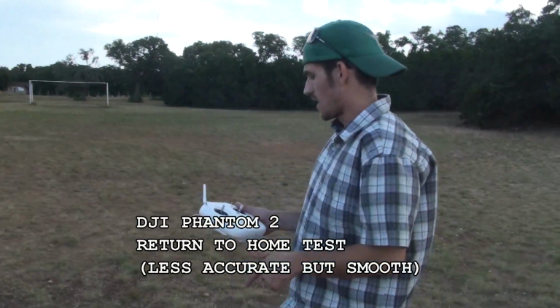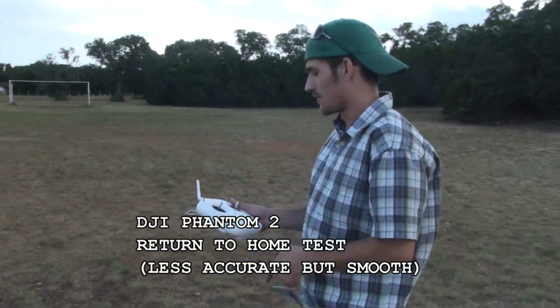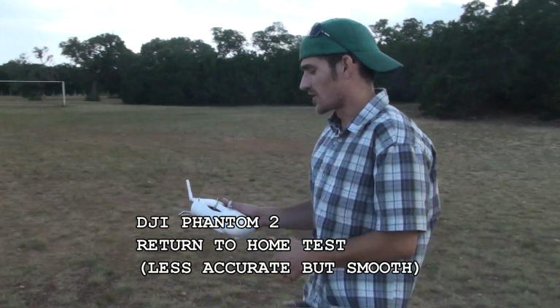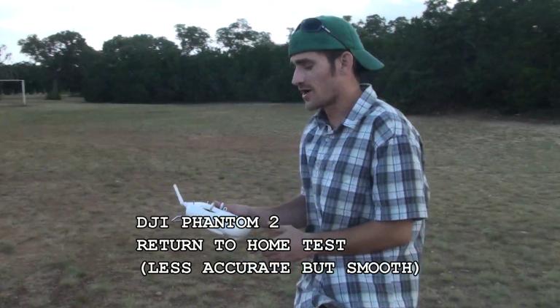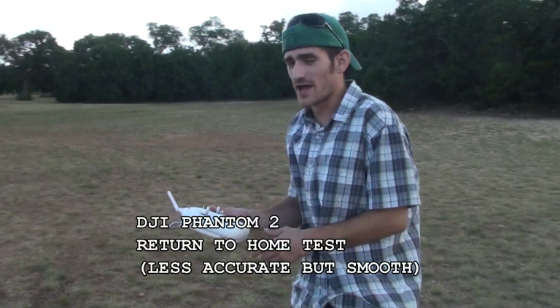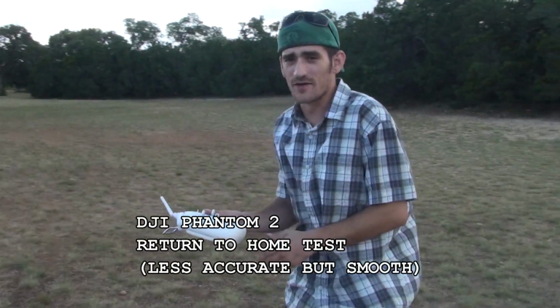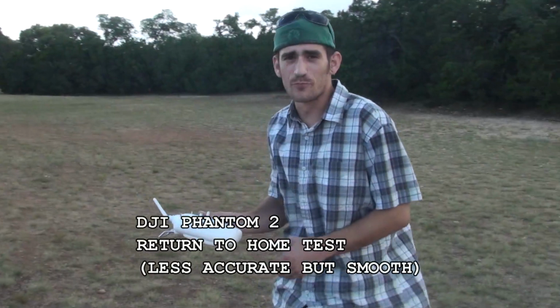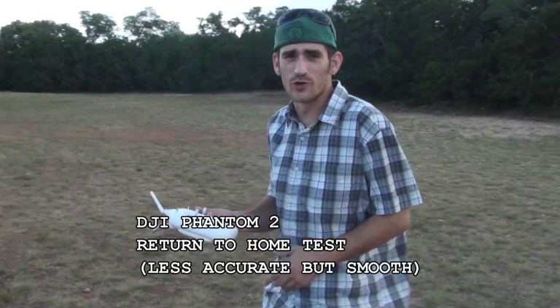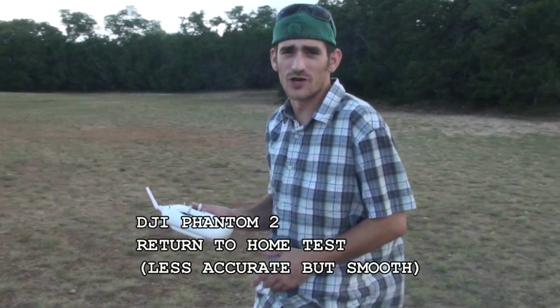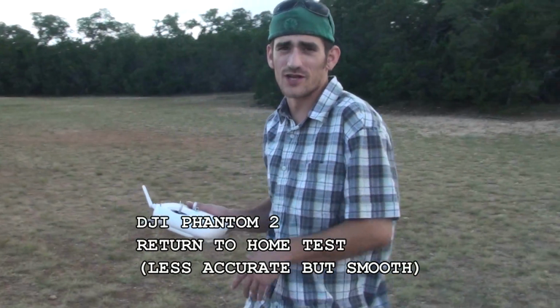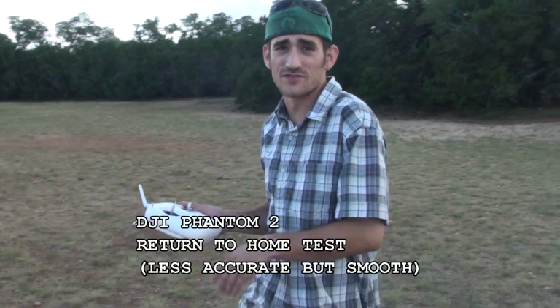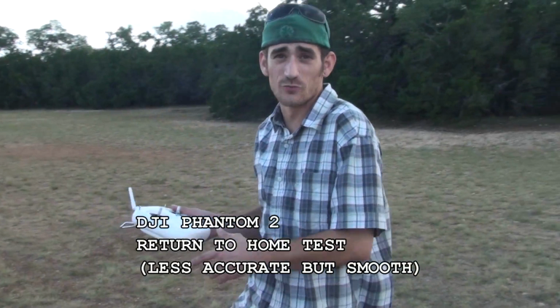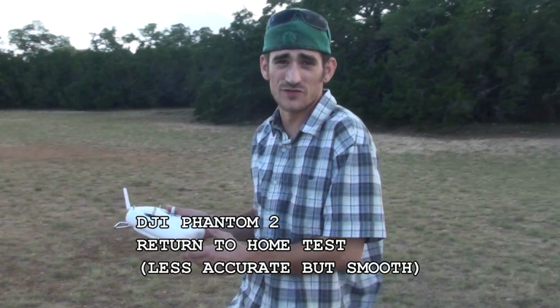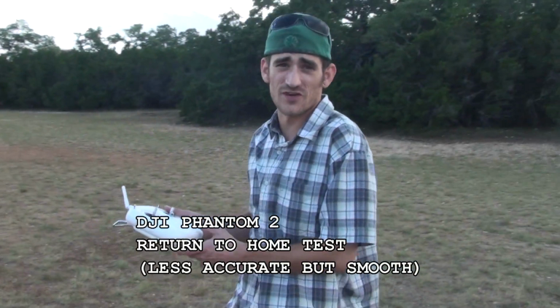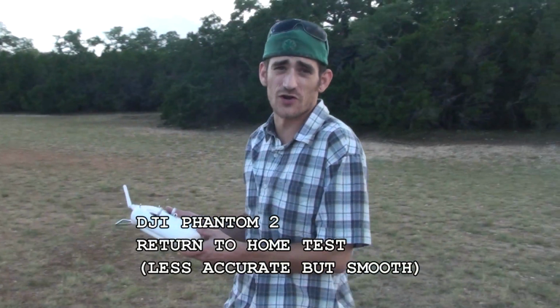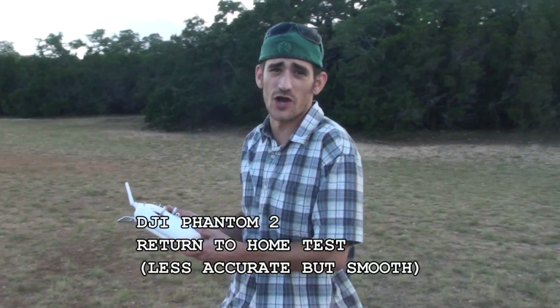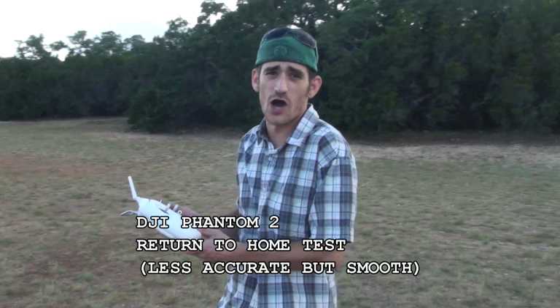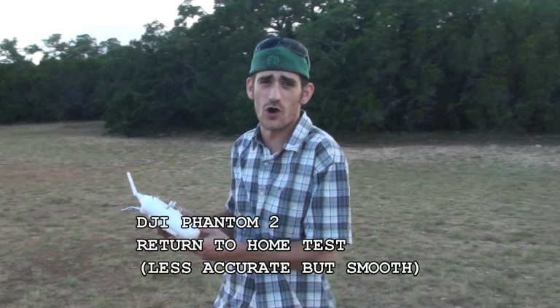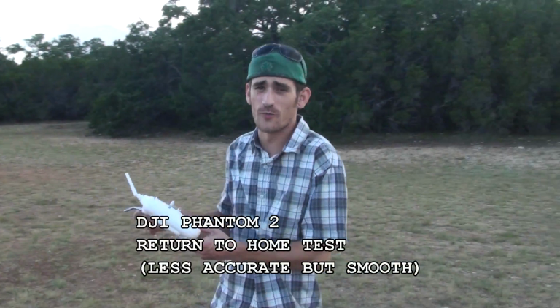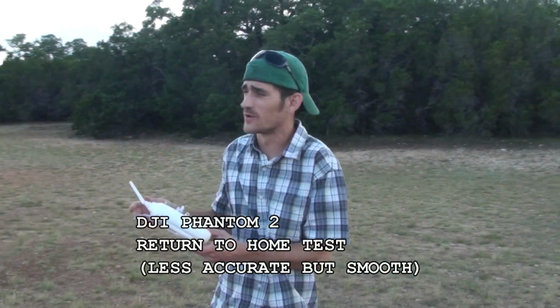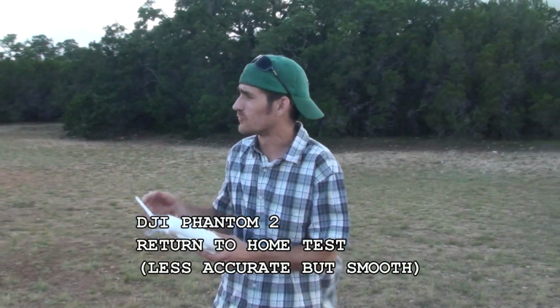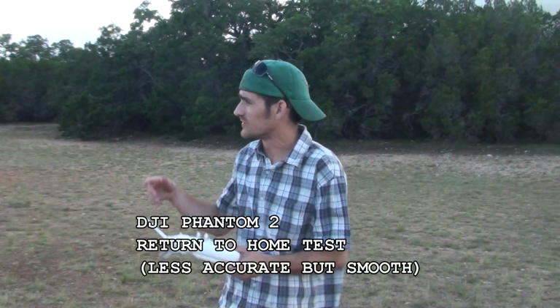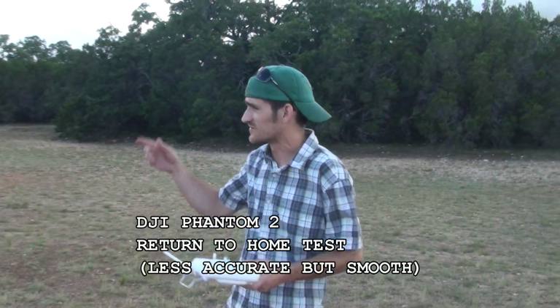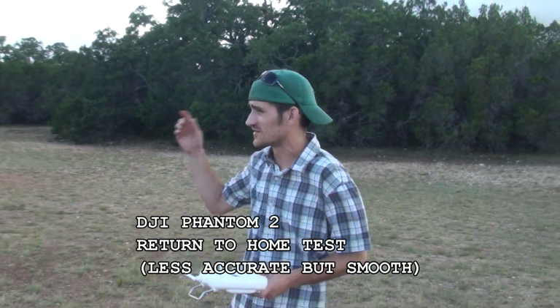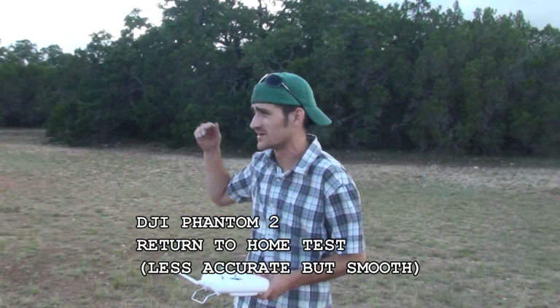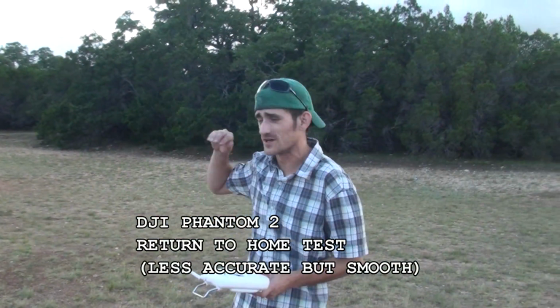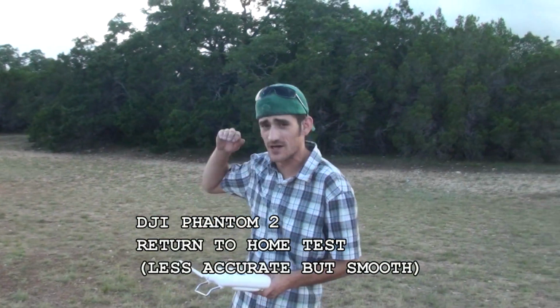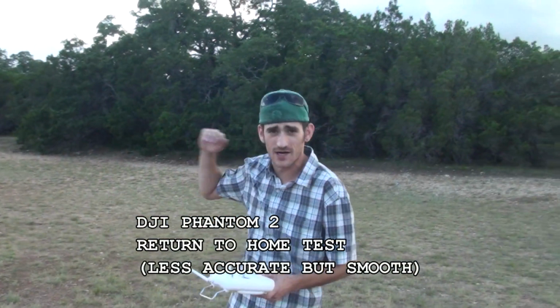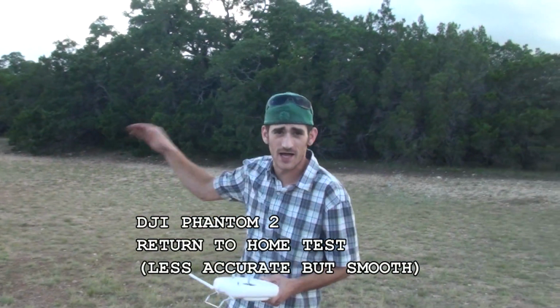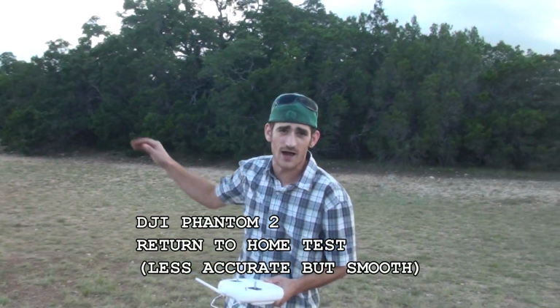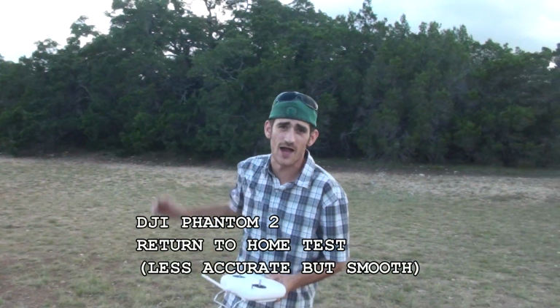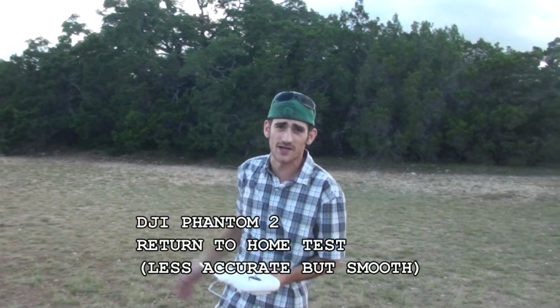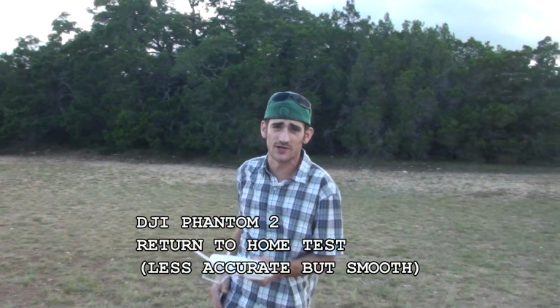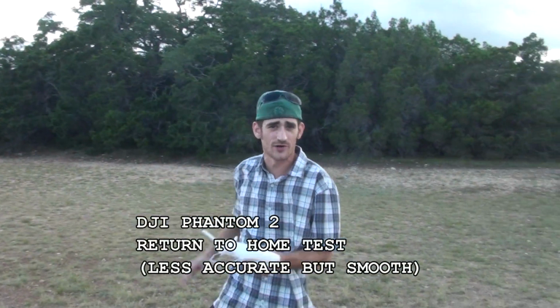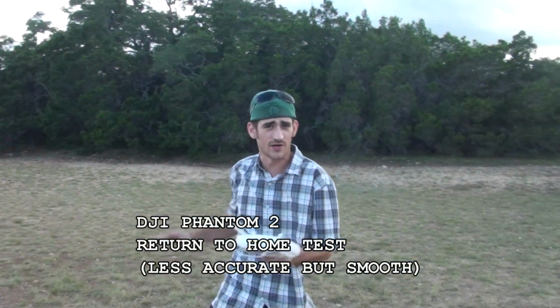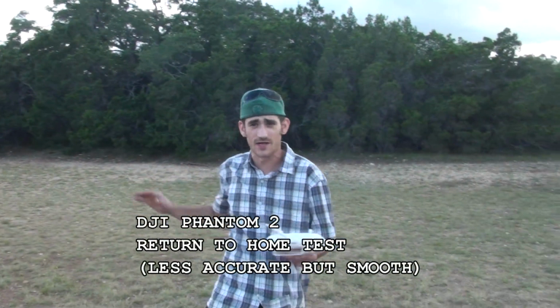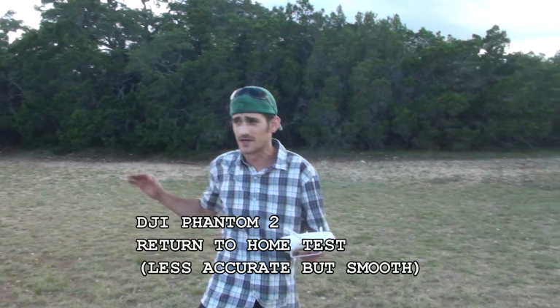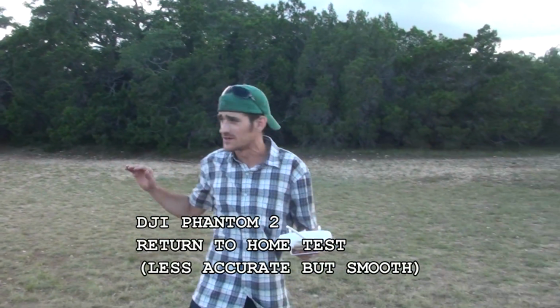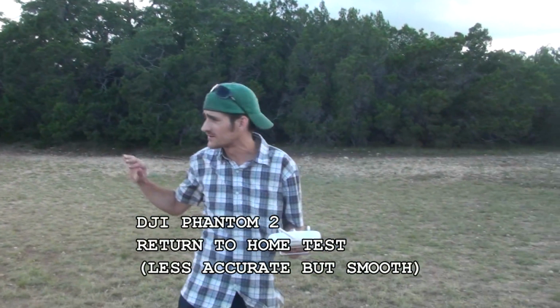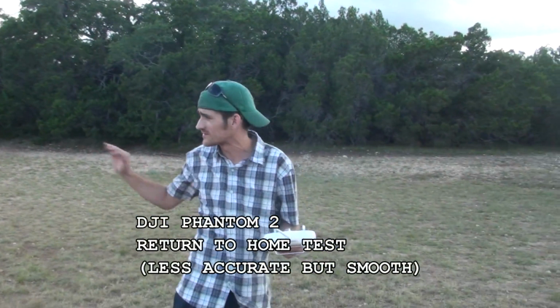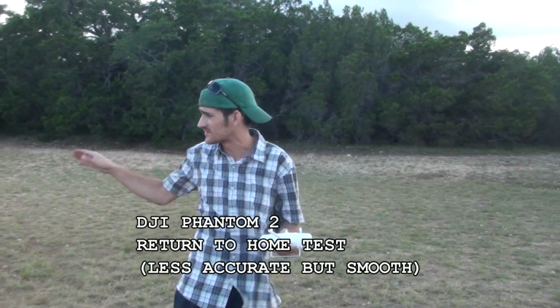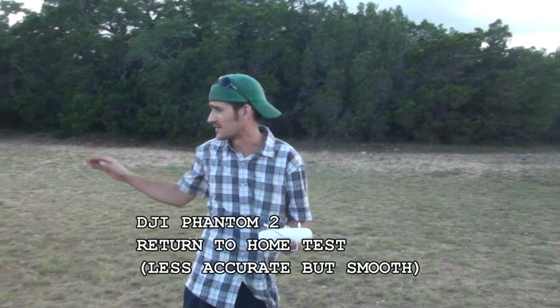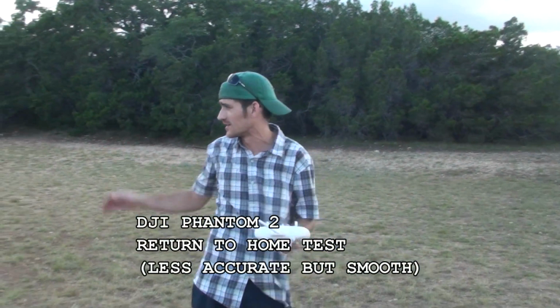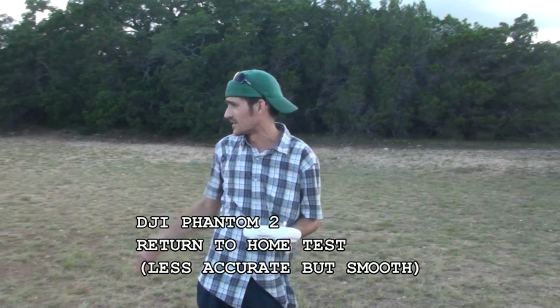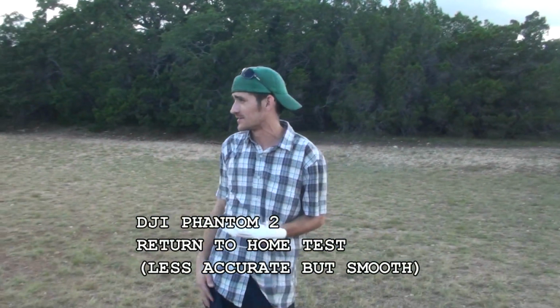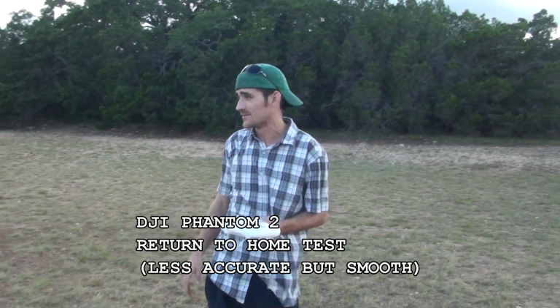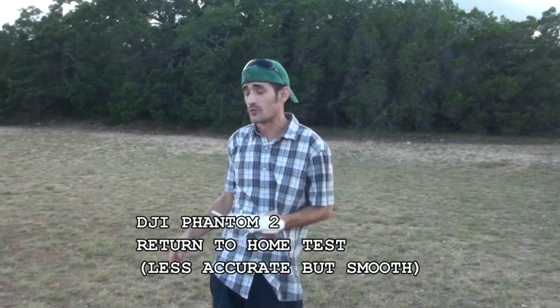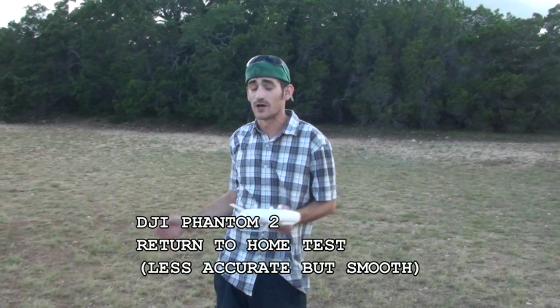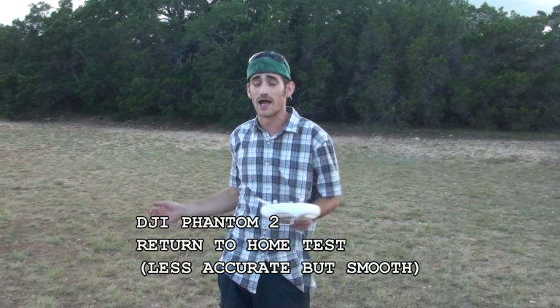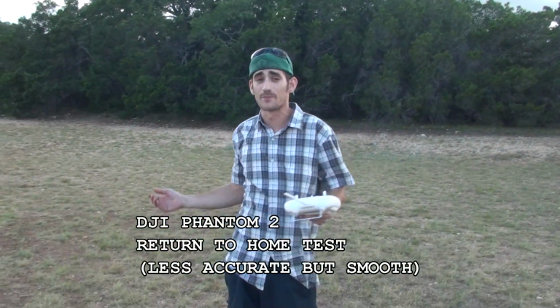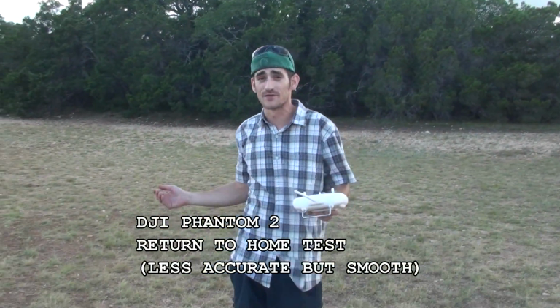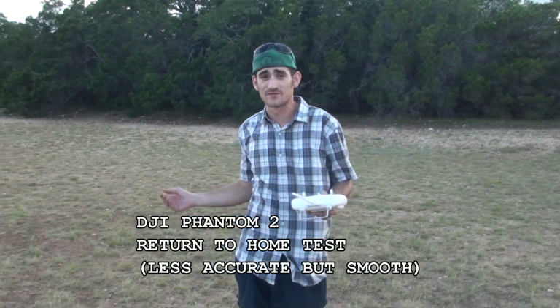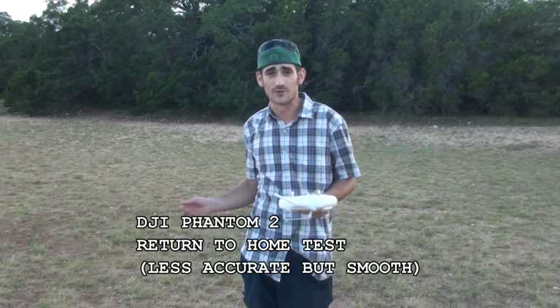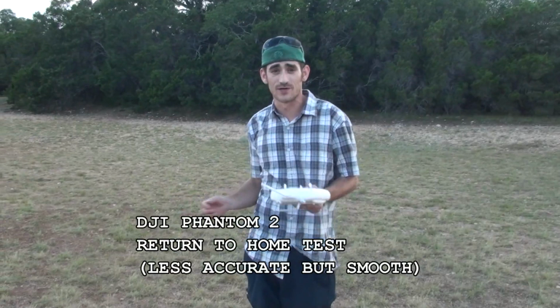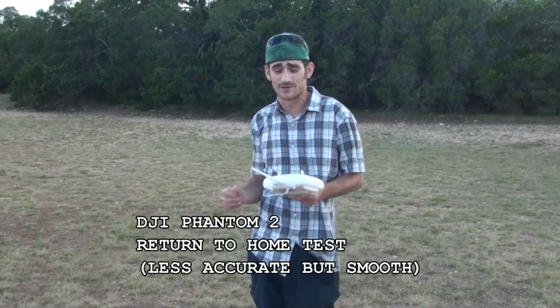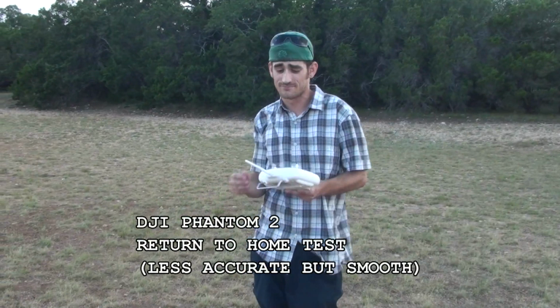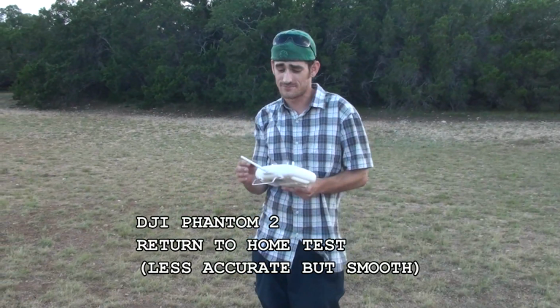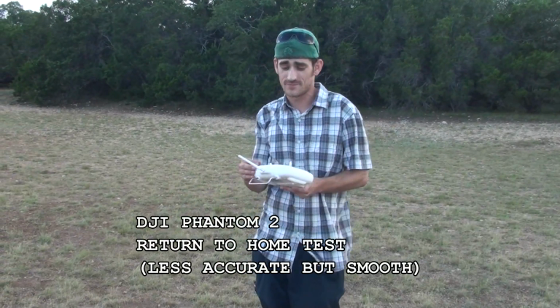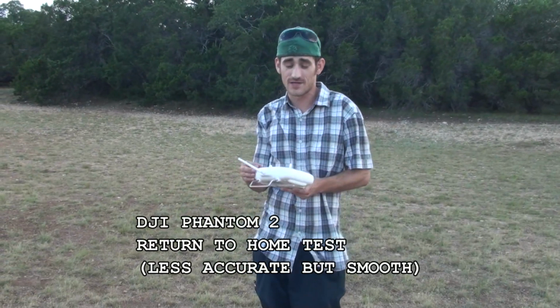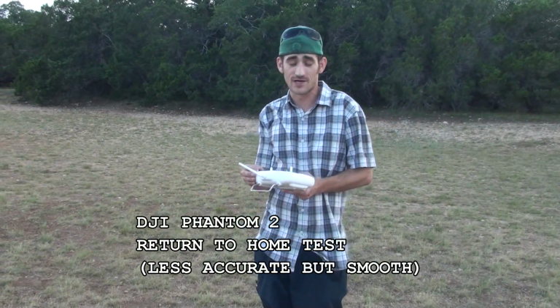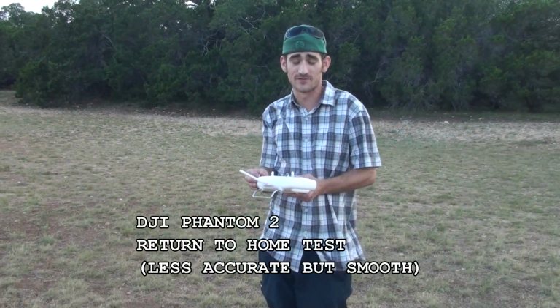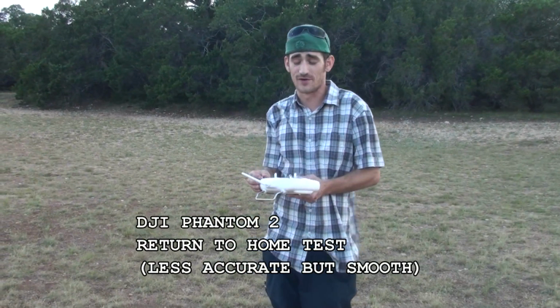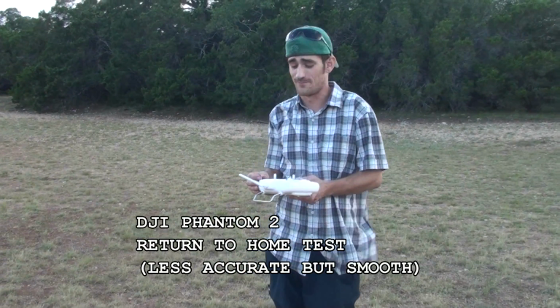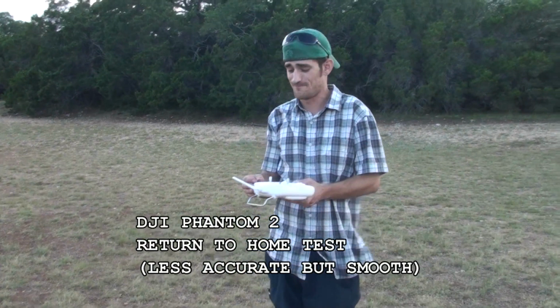We'll go ahead and put it in to return to home, and we'll see how accurate it is — what happens when it comes home.